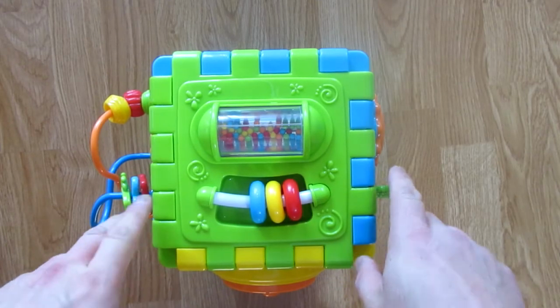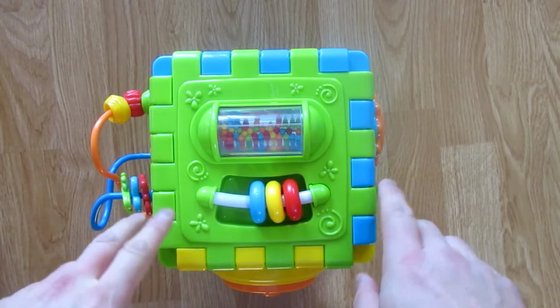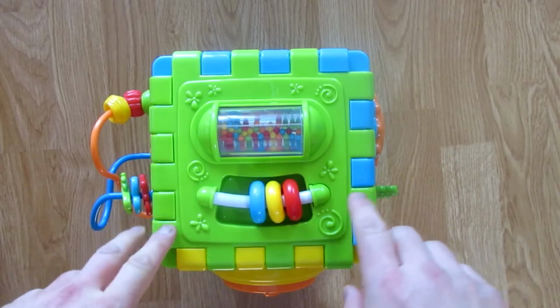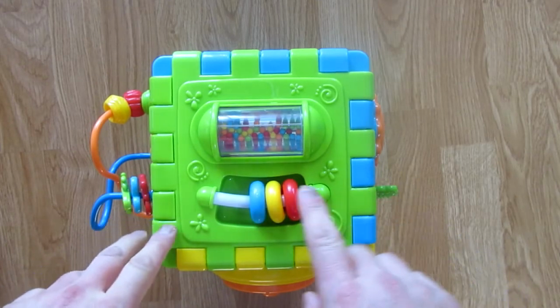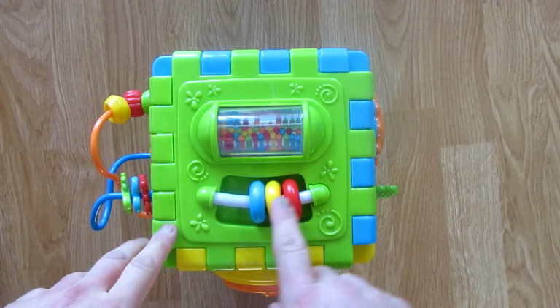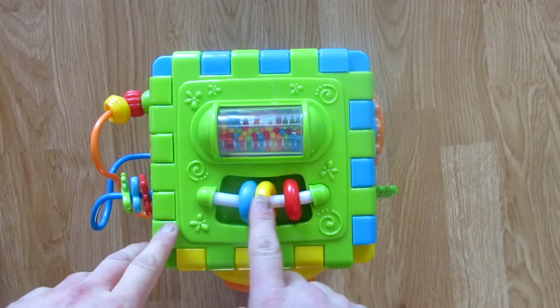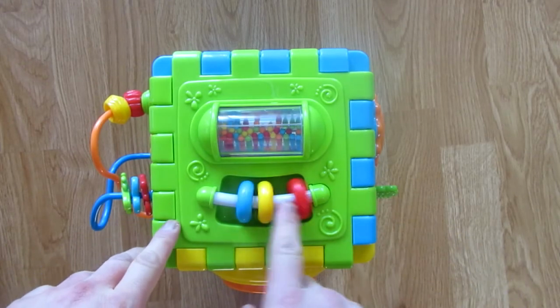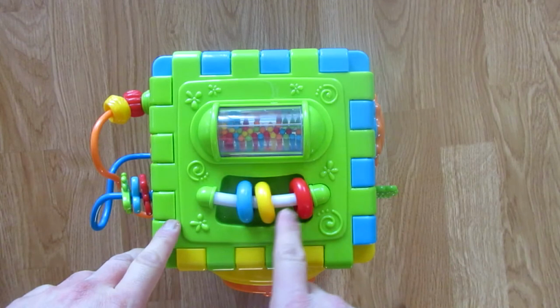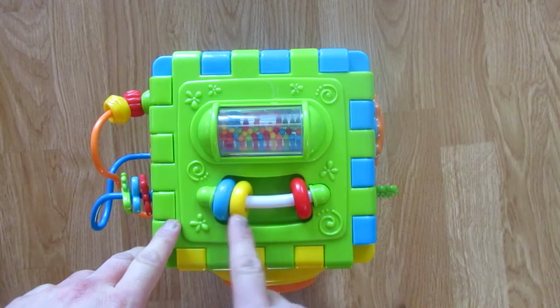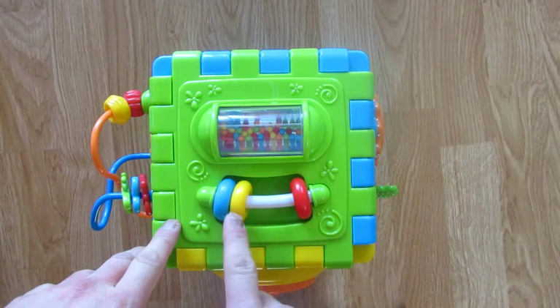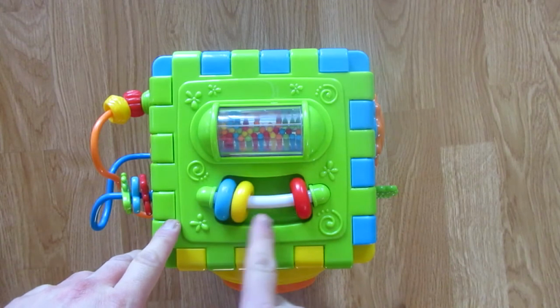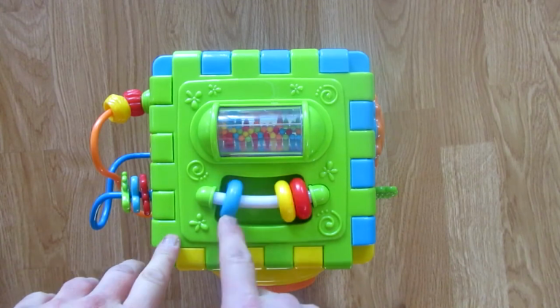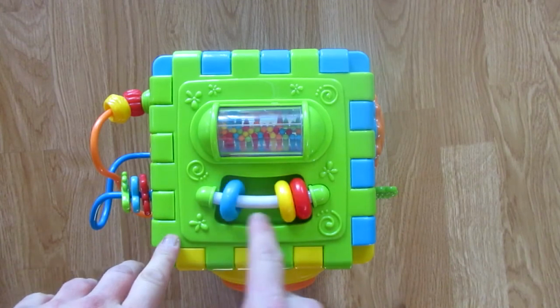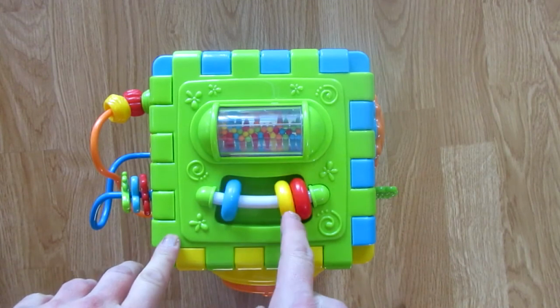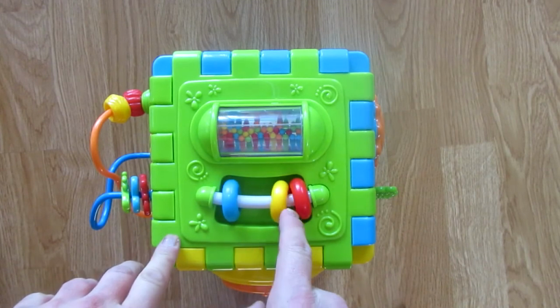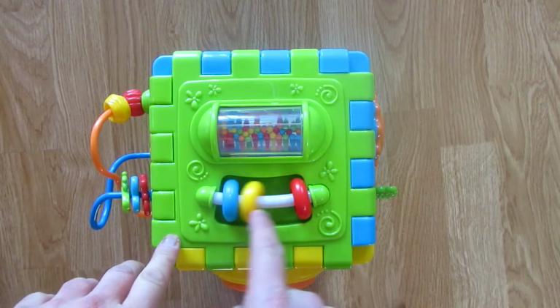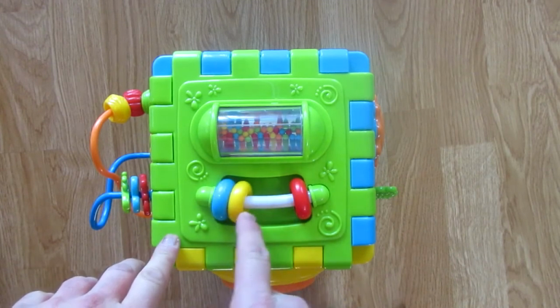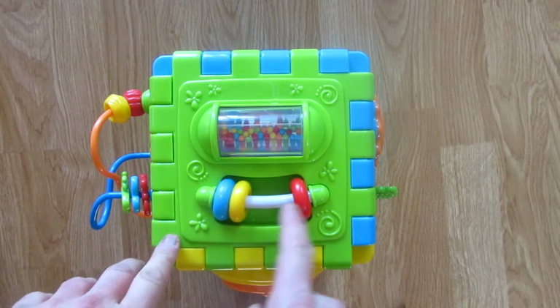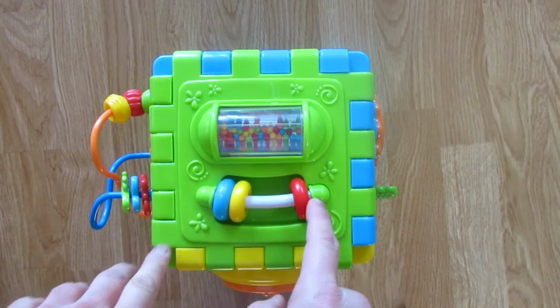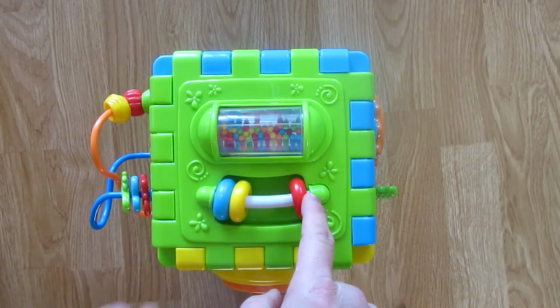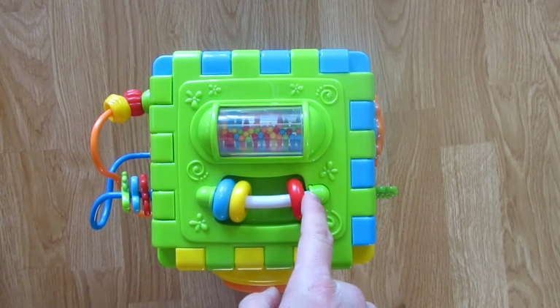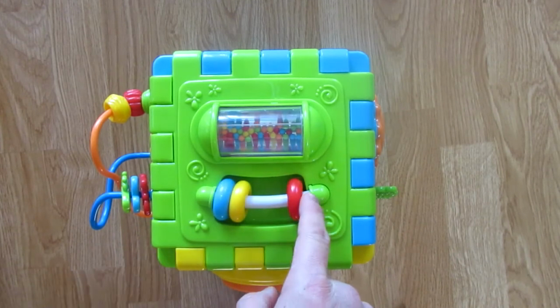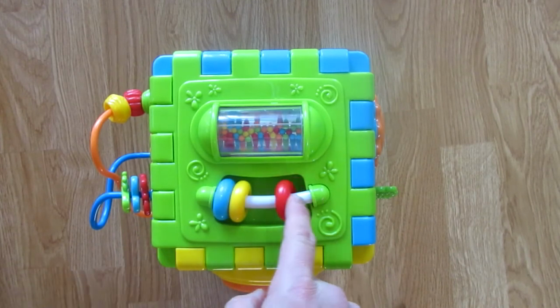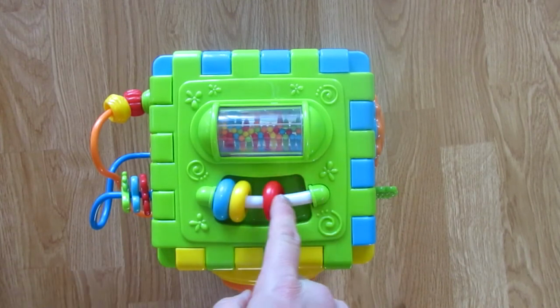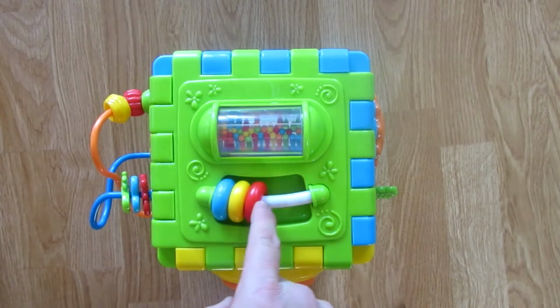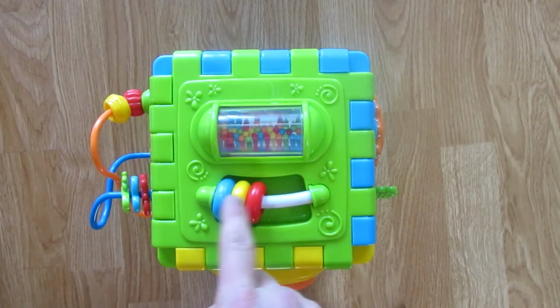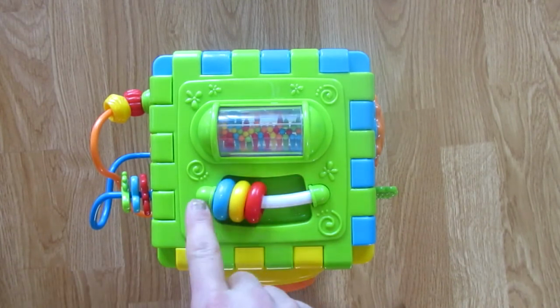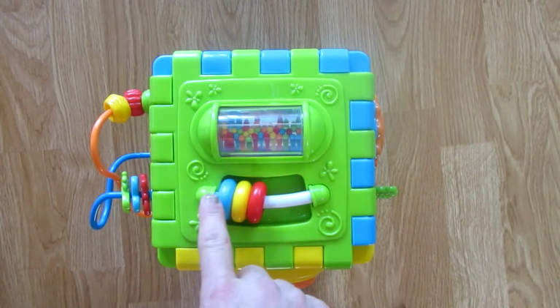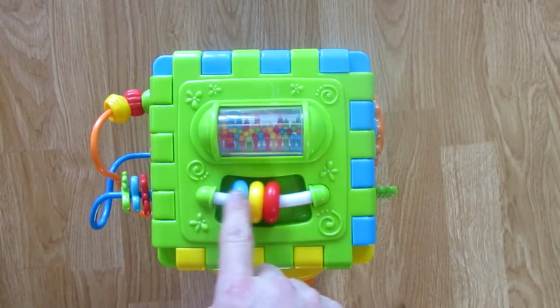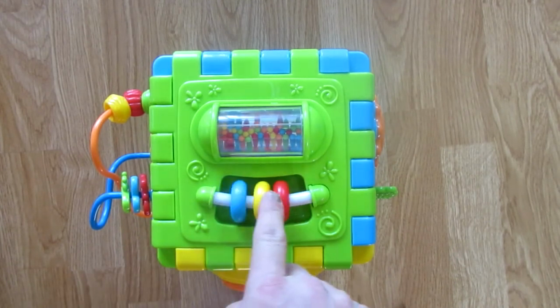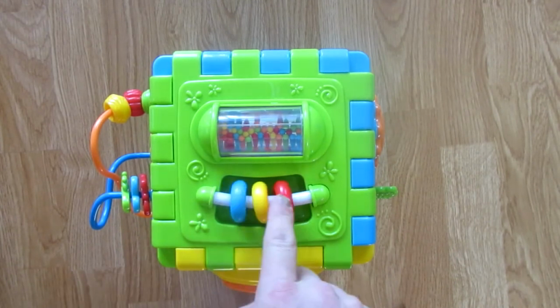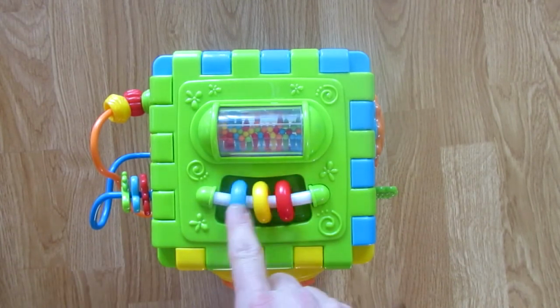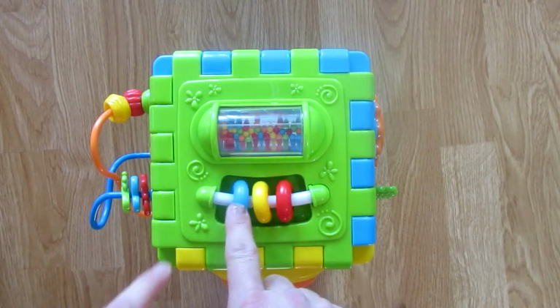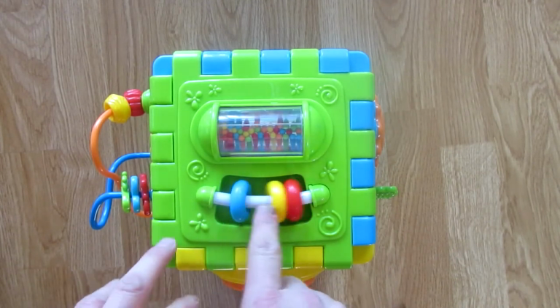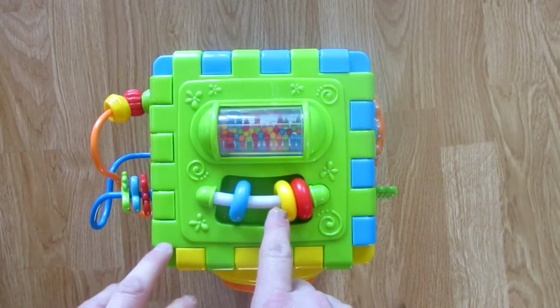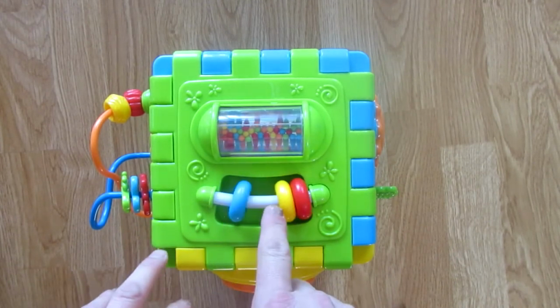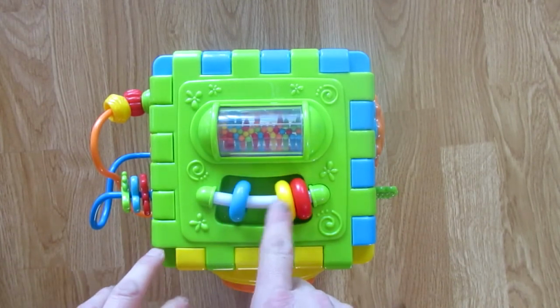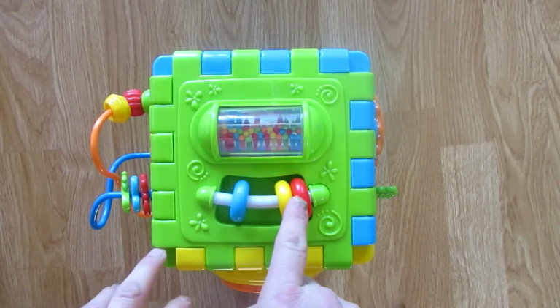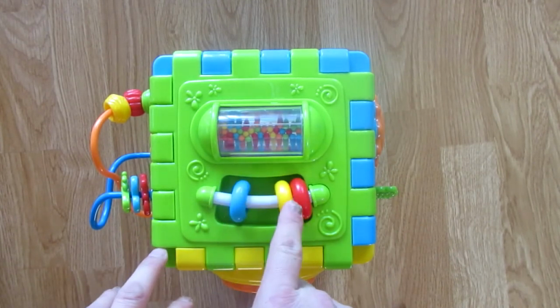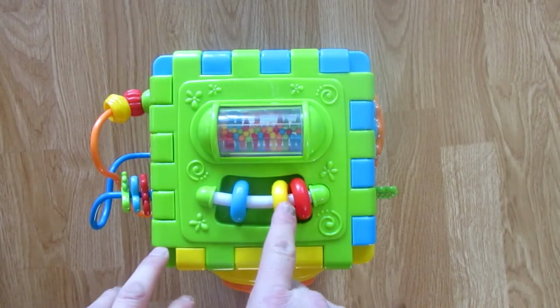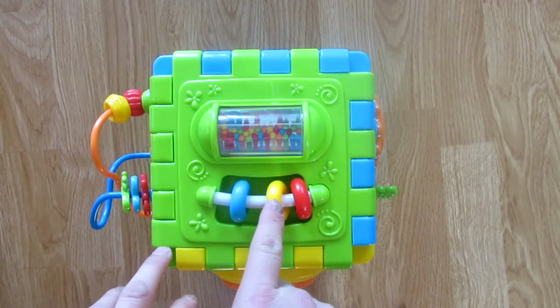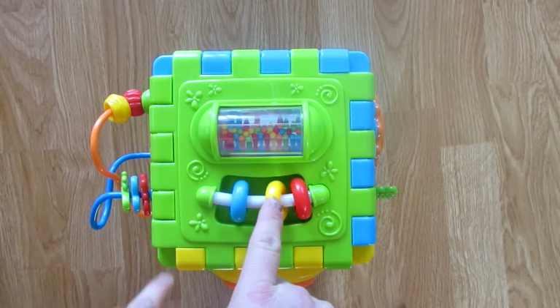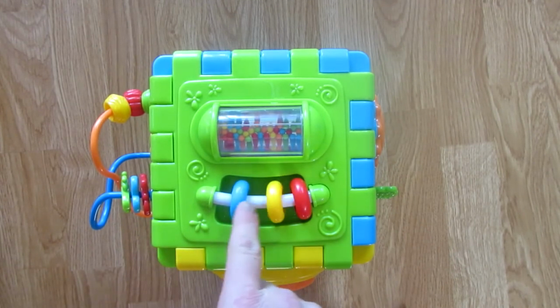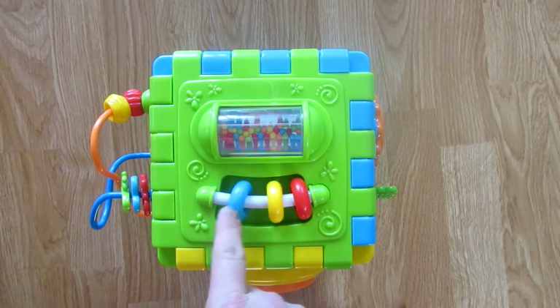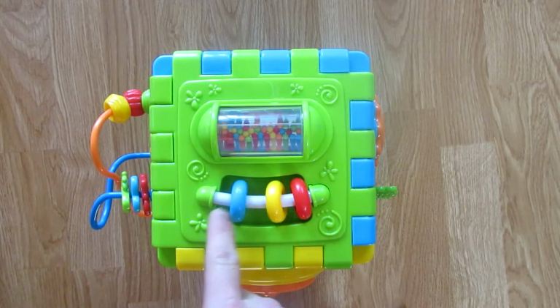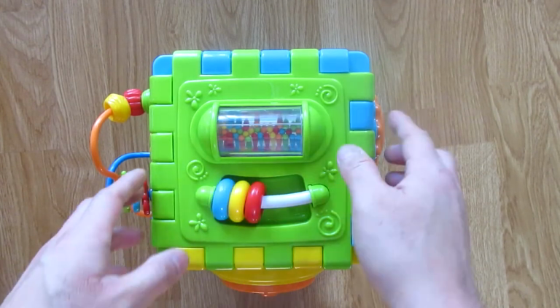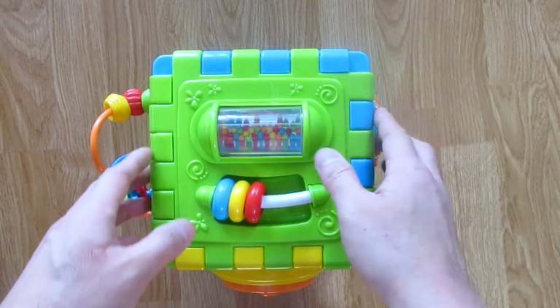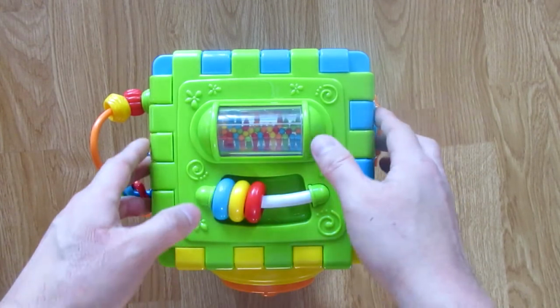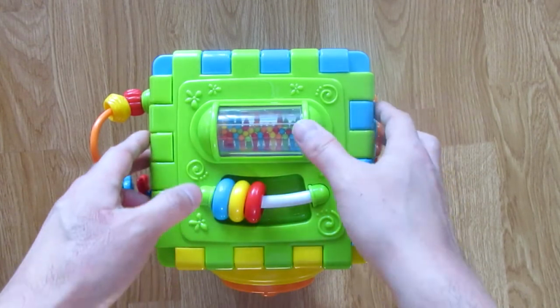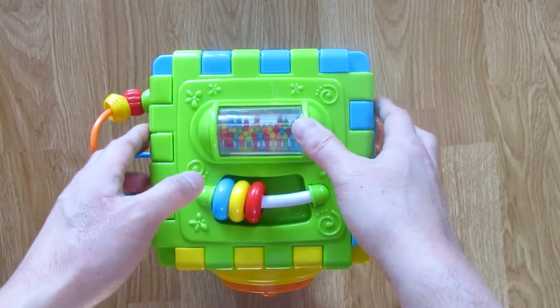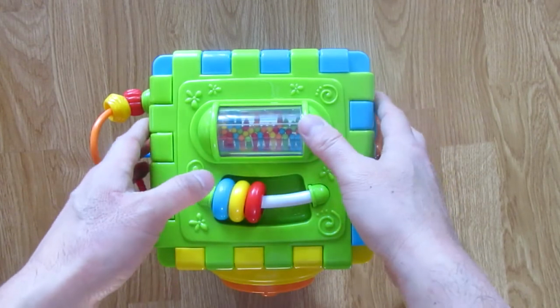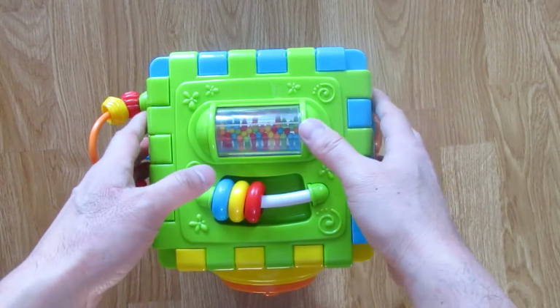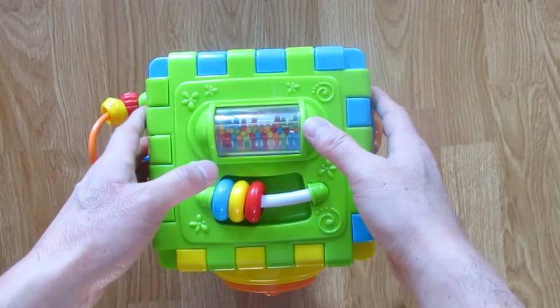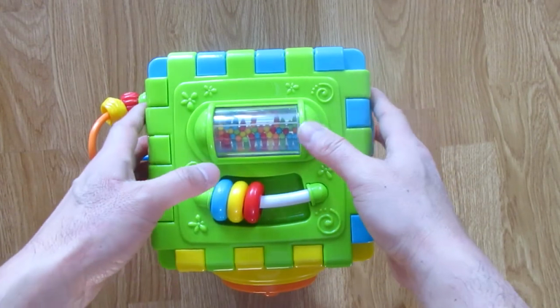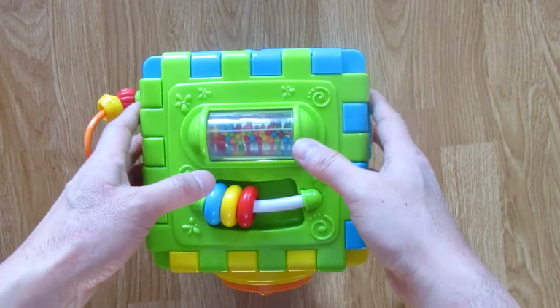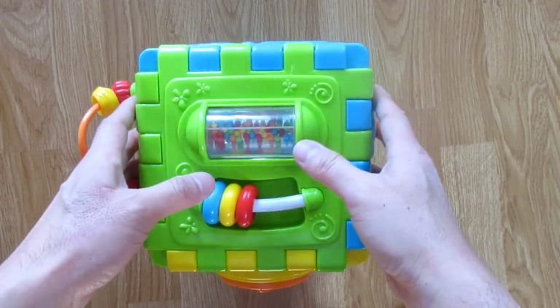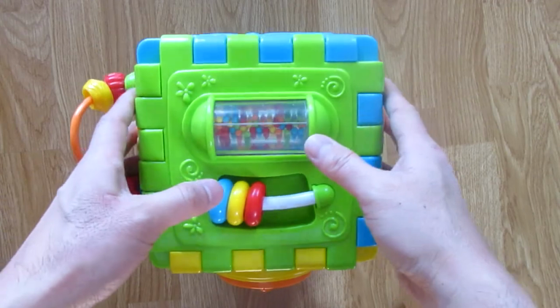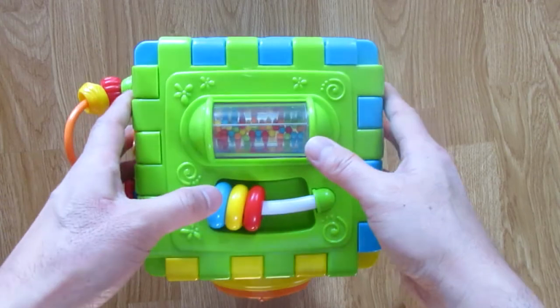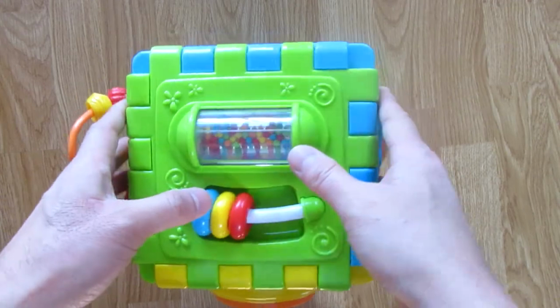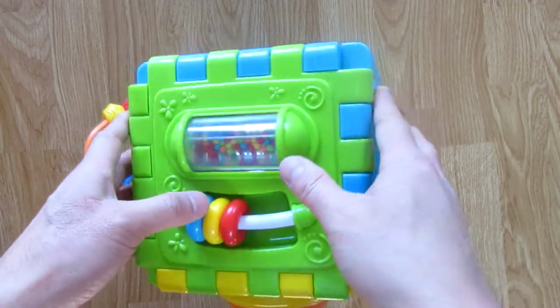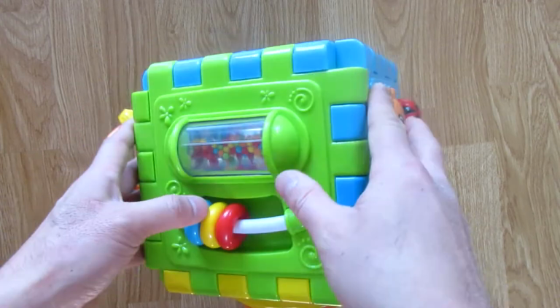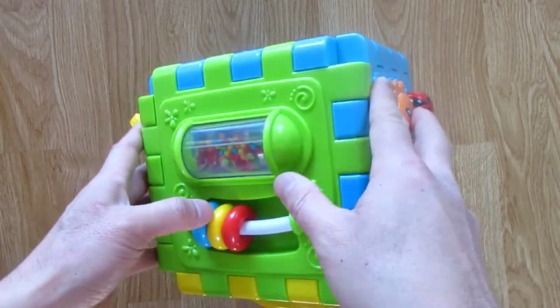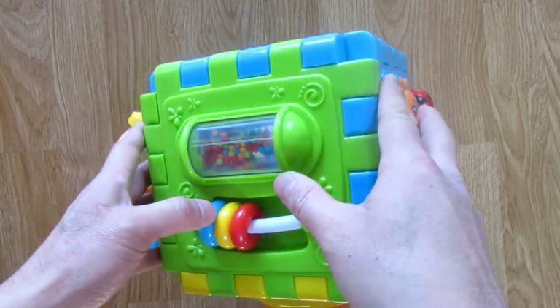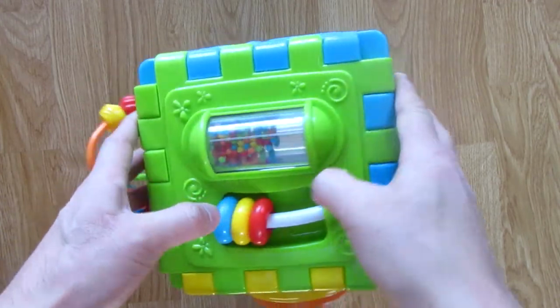Here on this side, you have this little round ring thing you can play with. You have 3 different colors, and you have this shaker thing.